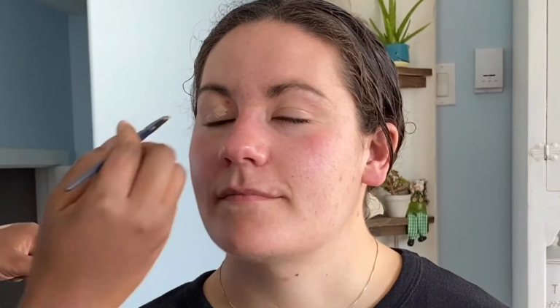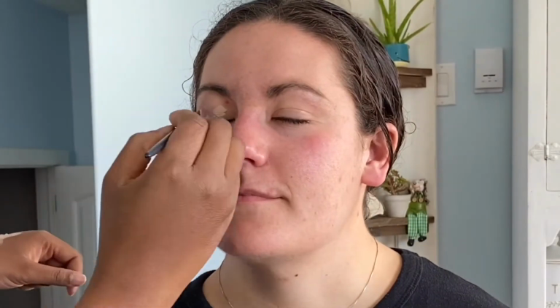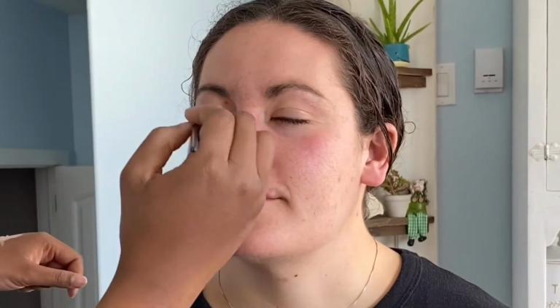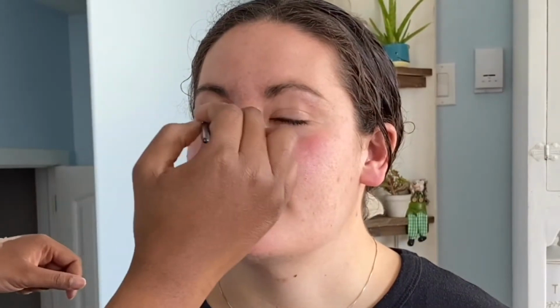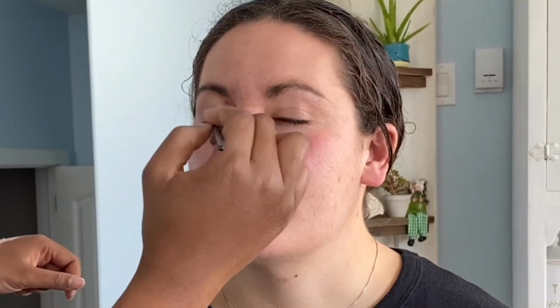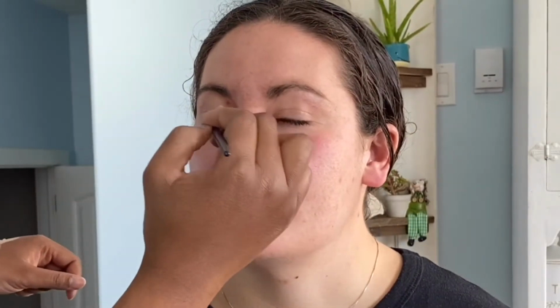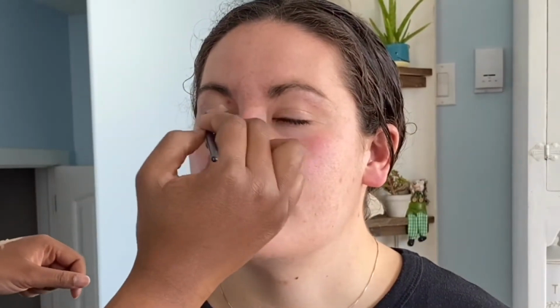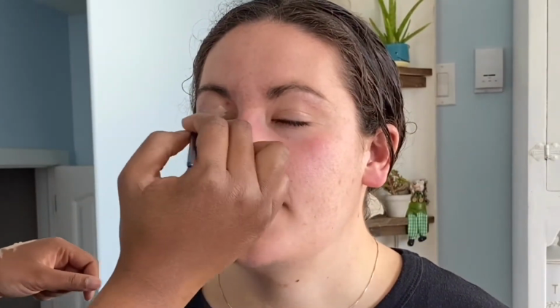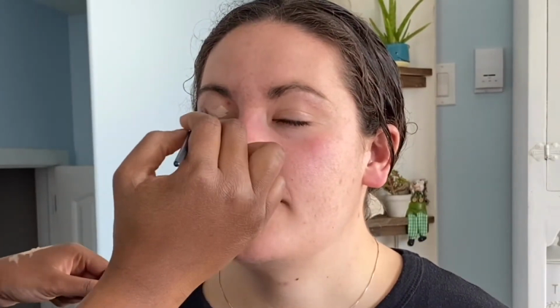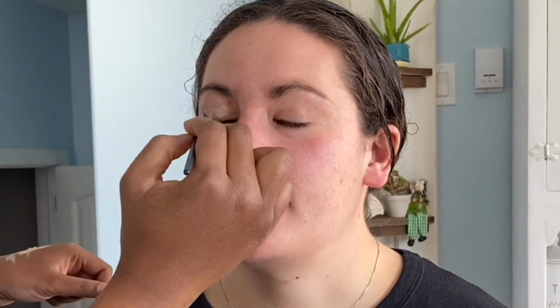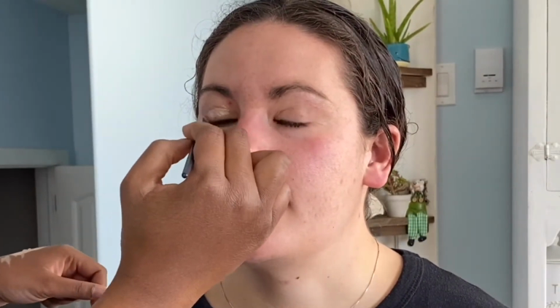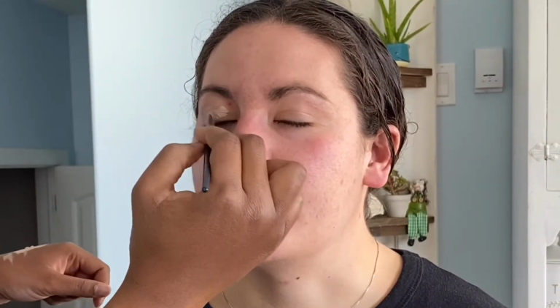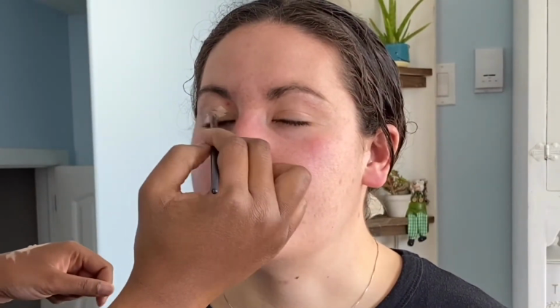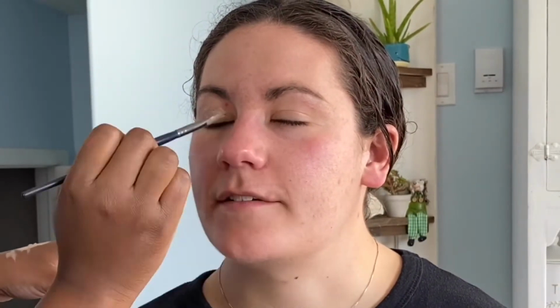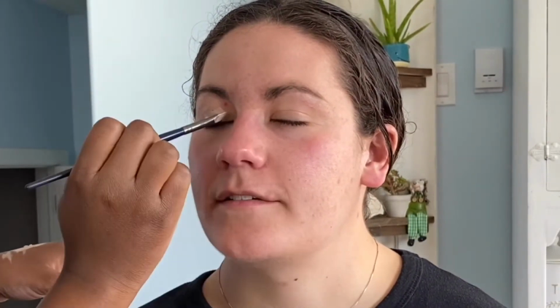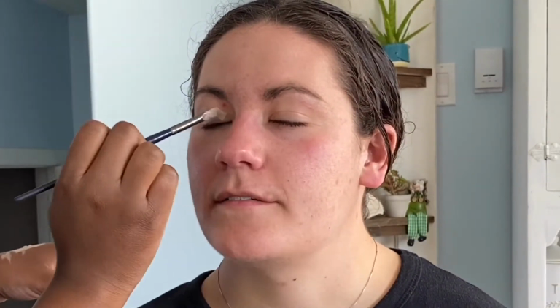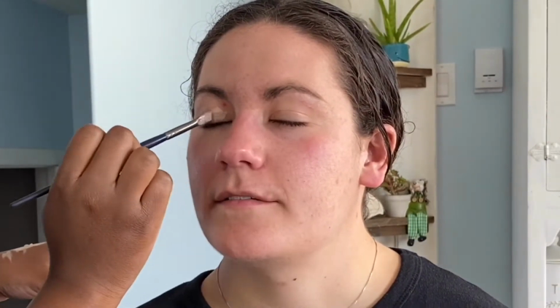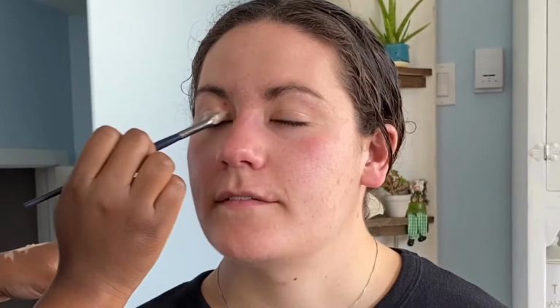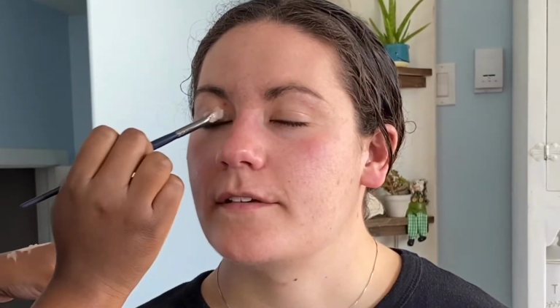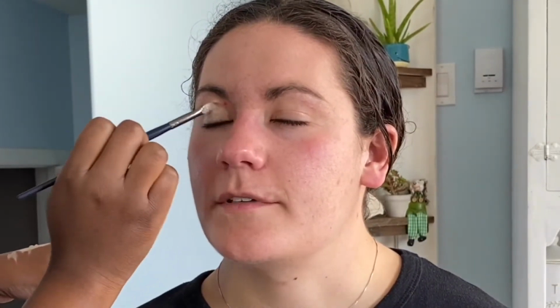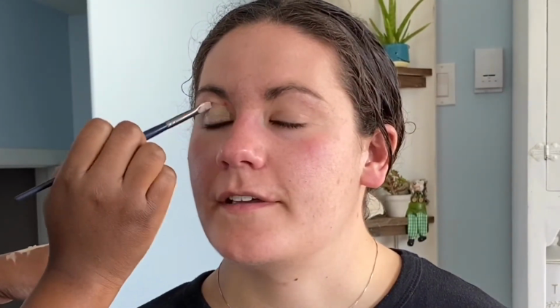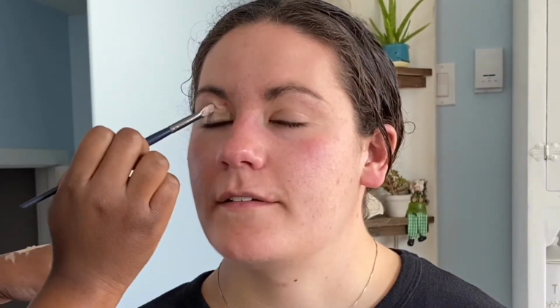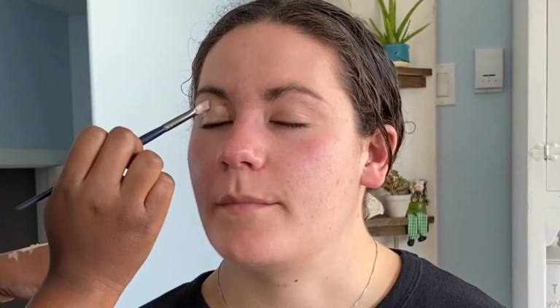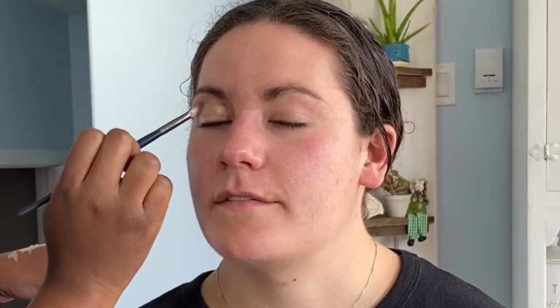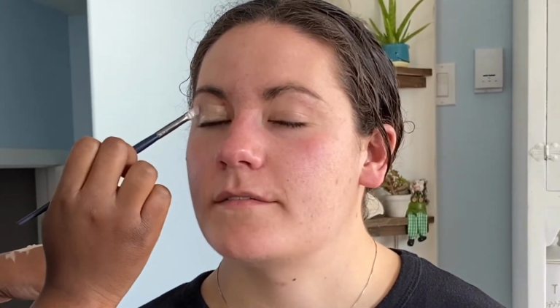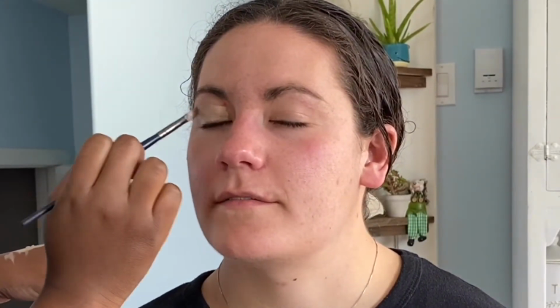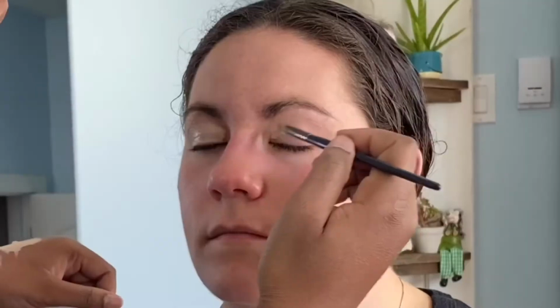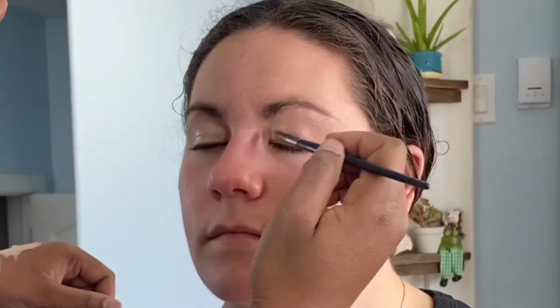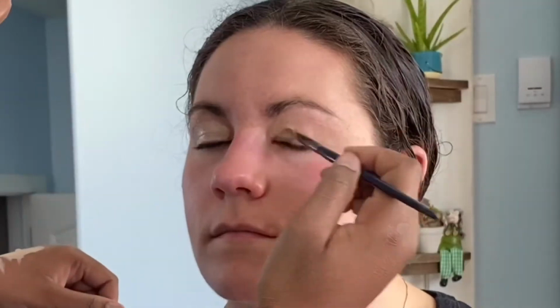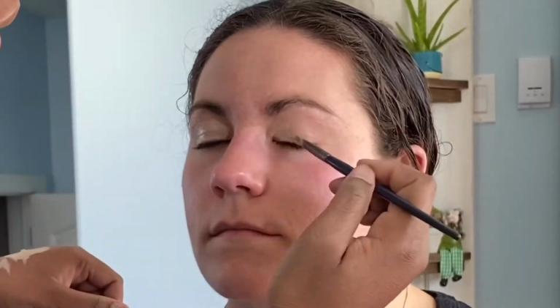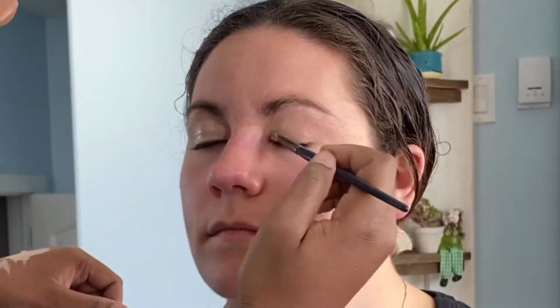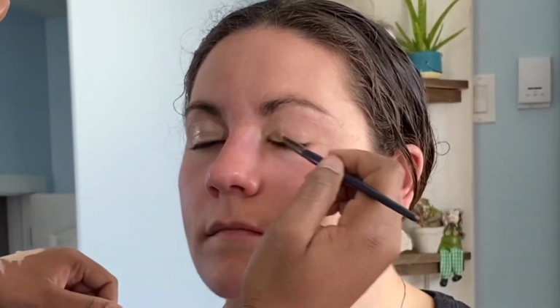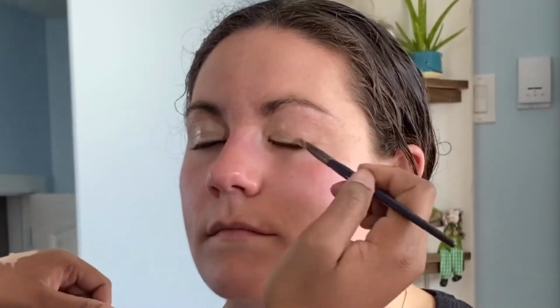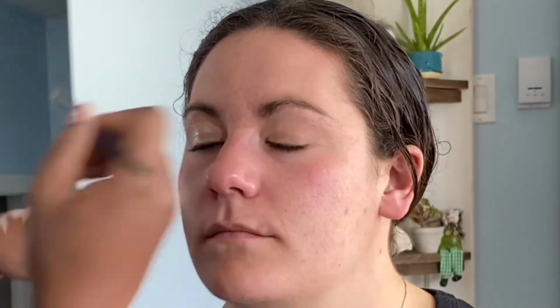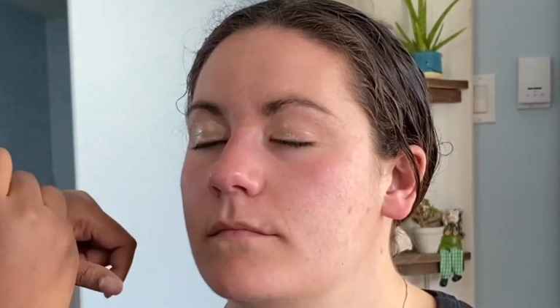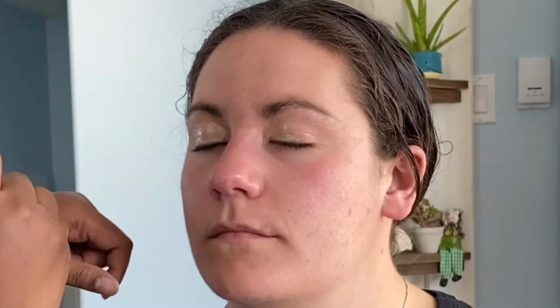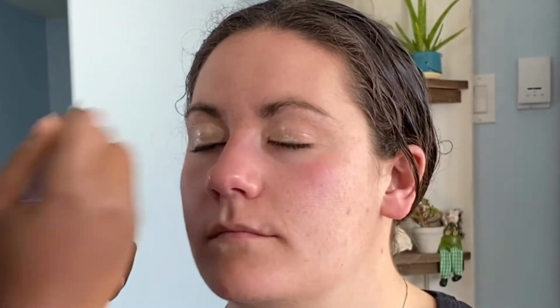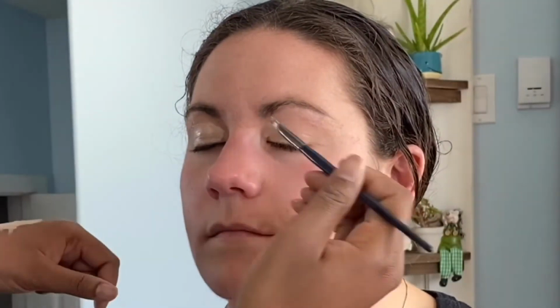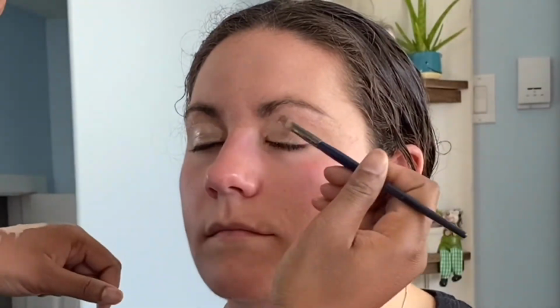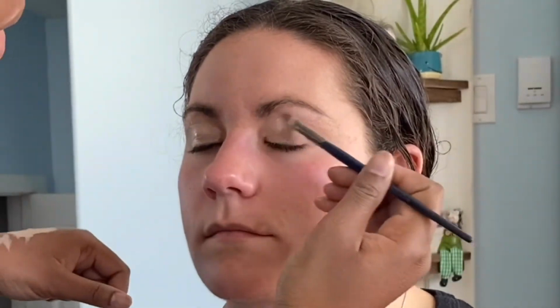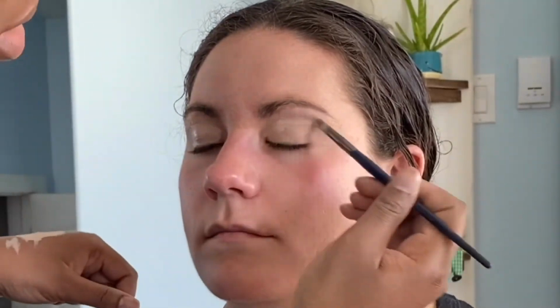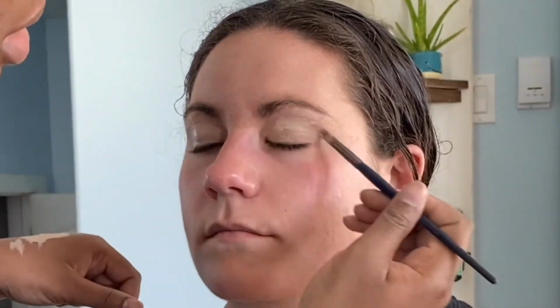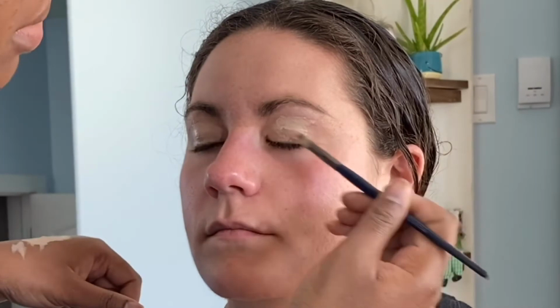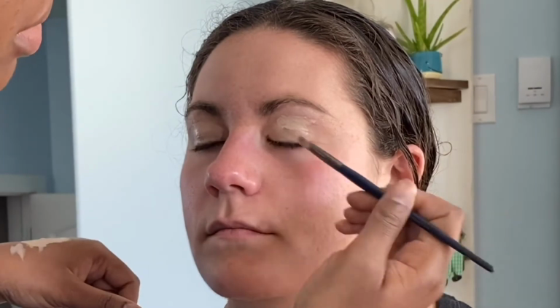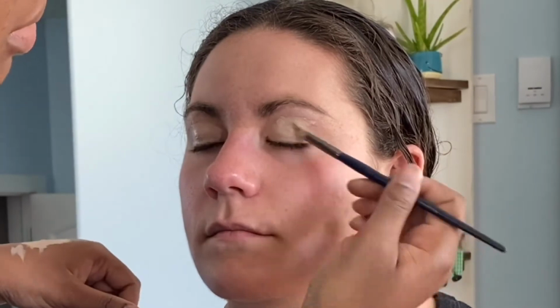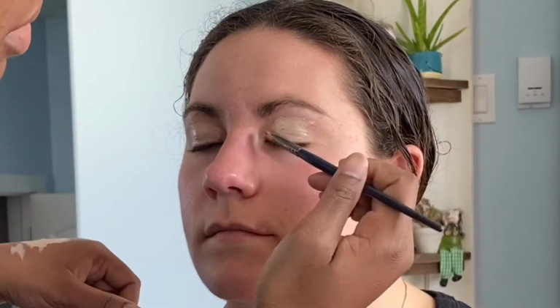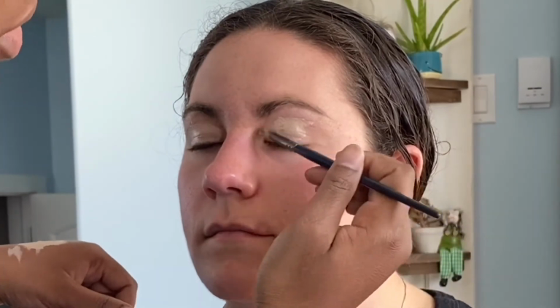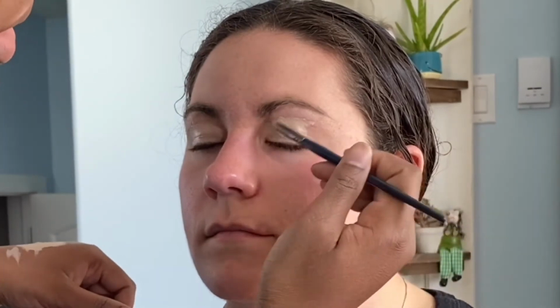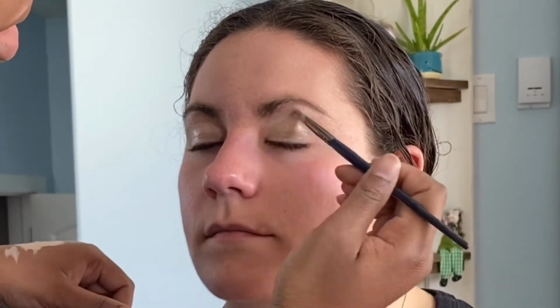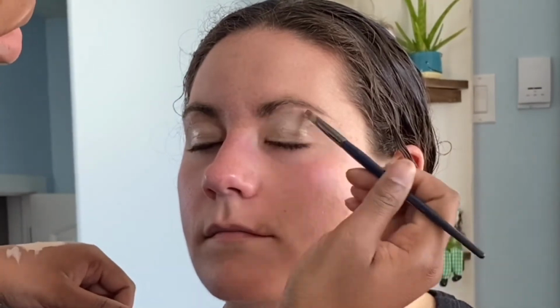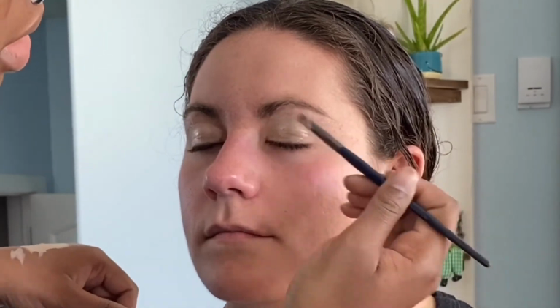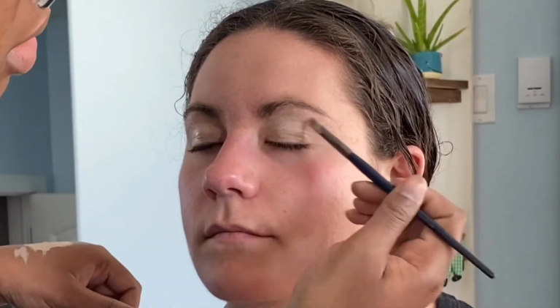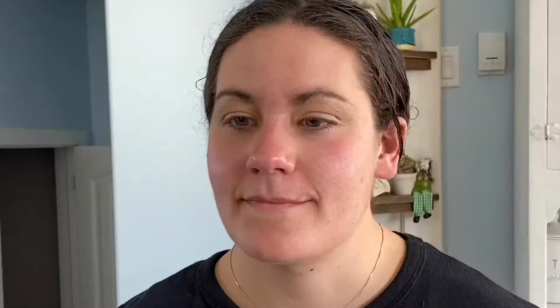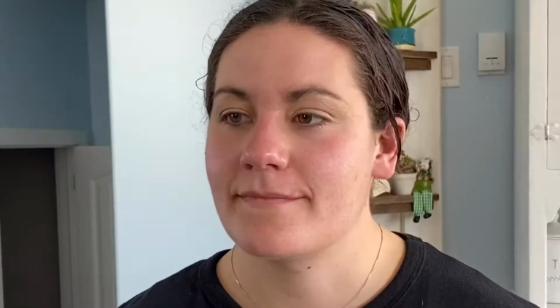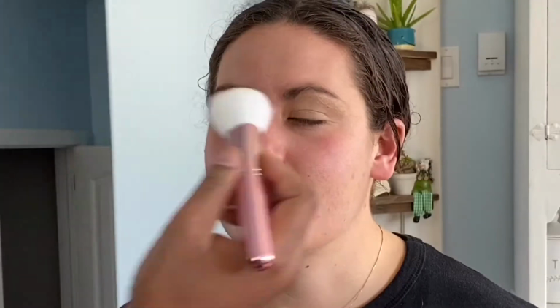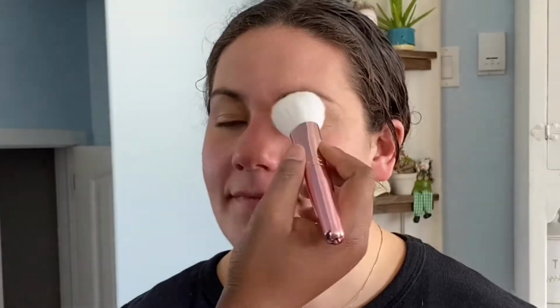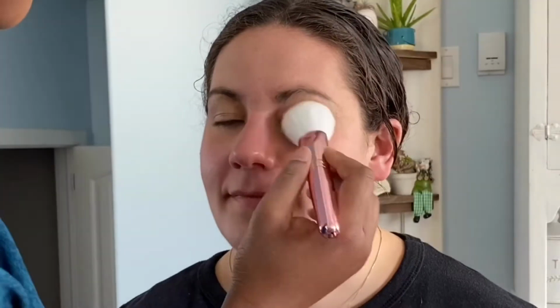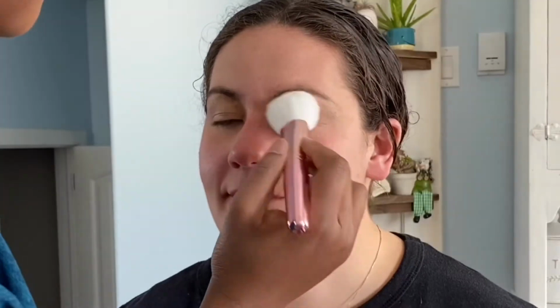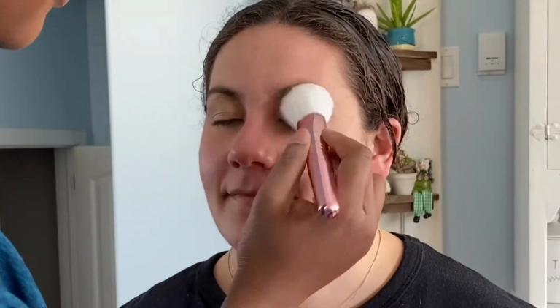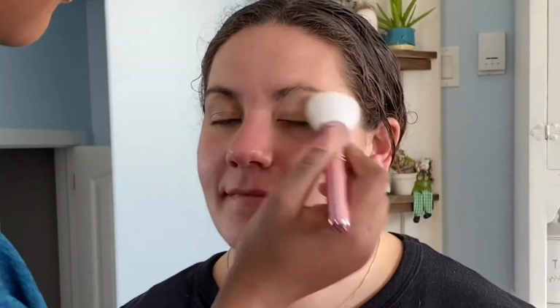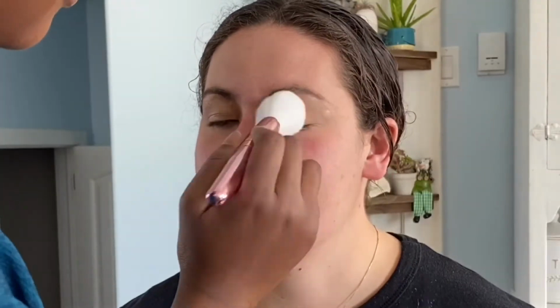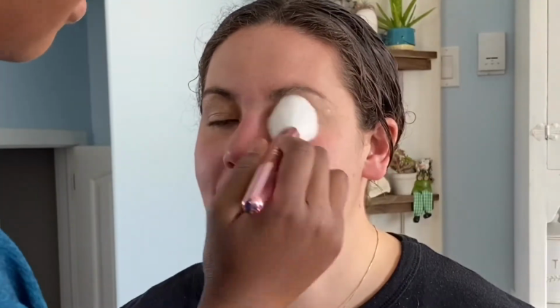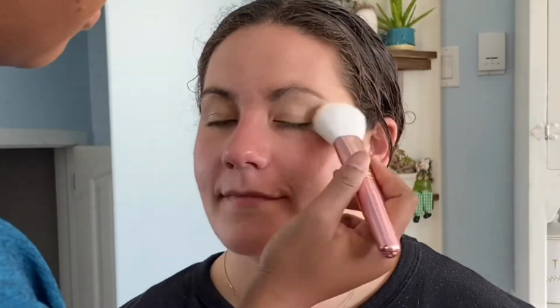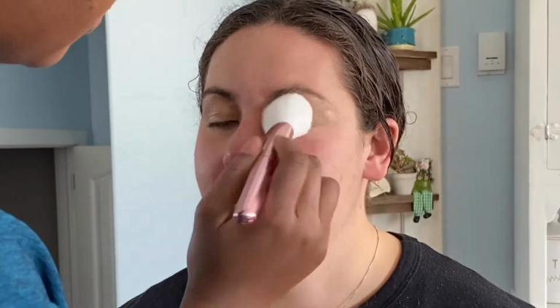I ended up just cleaning the entire brow and leaving it the way her brows were naturally. We're not gonna mess with them — we're just gonna blend.